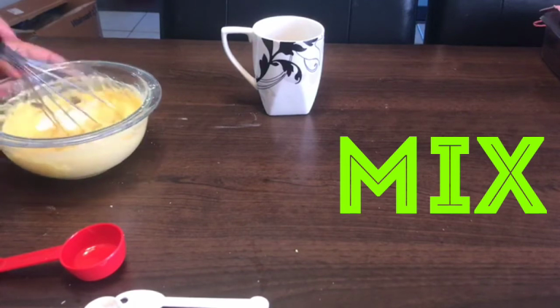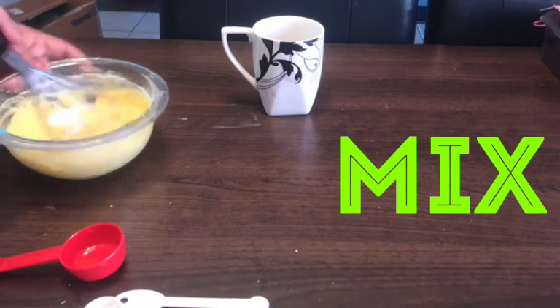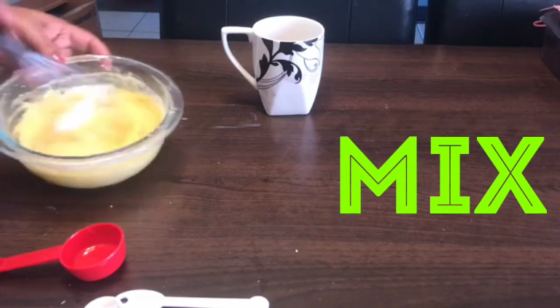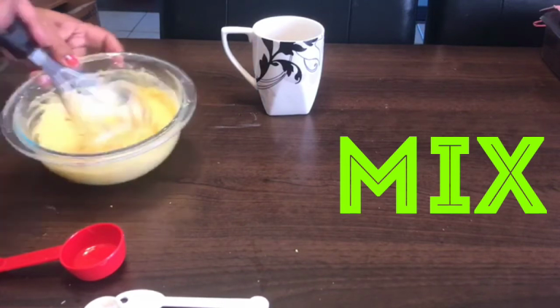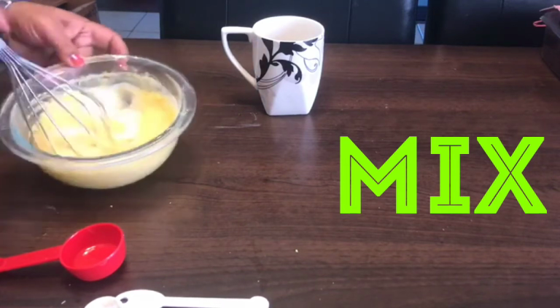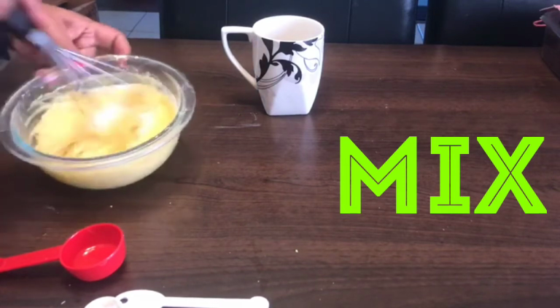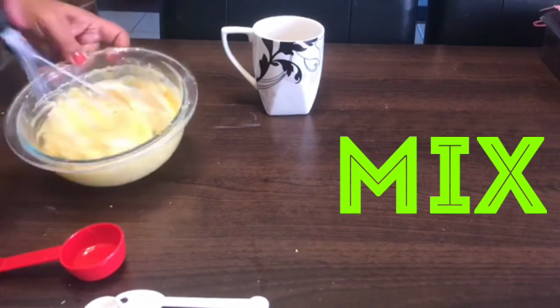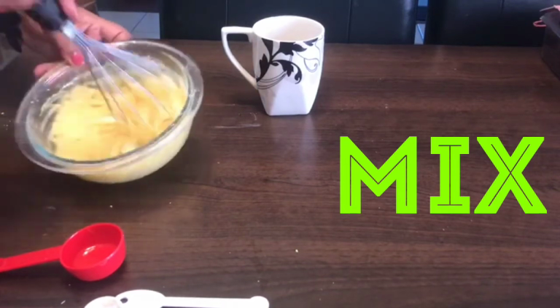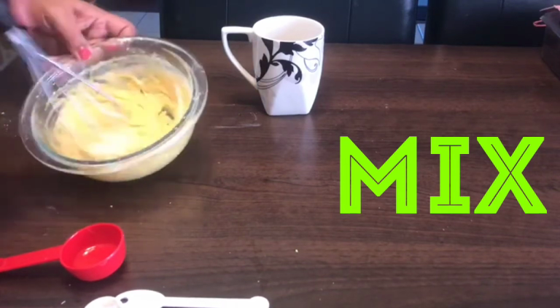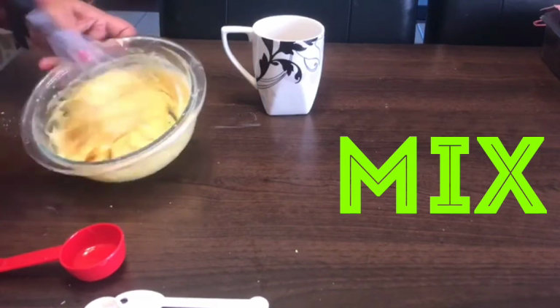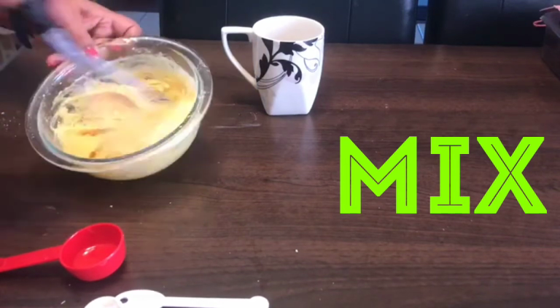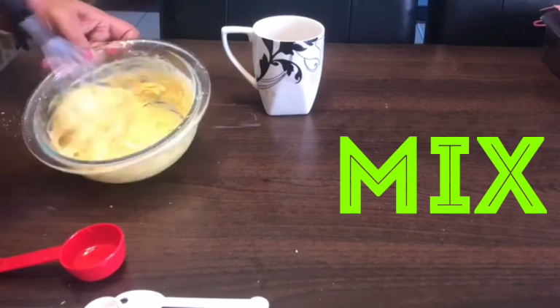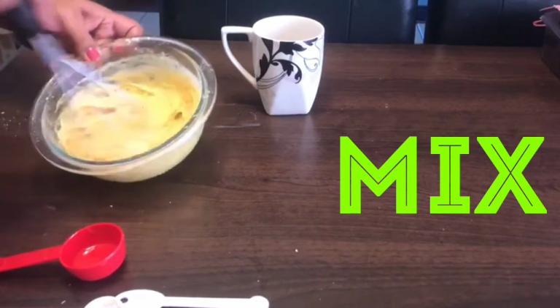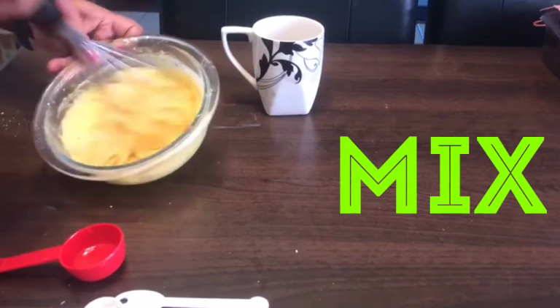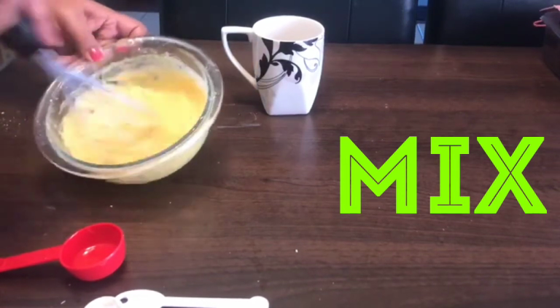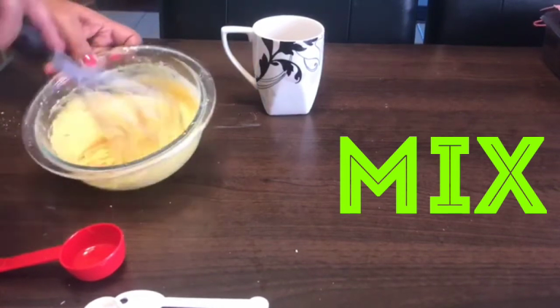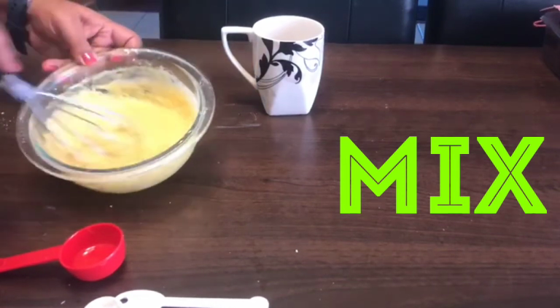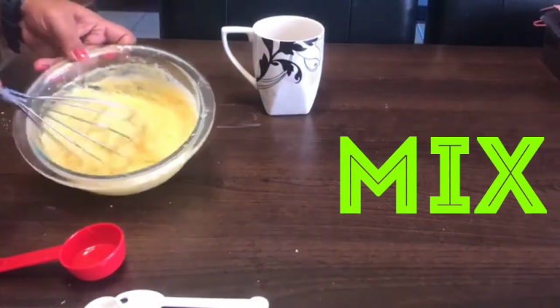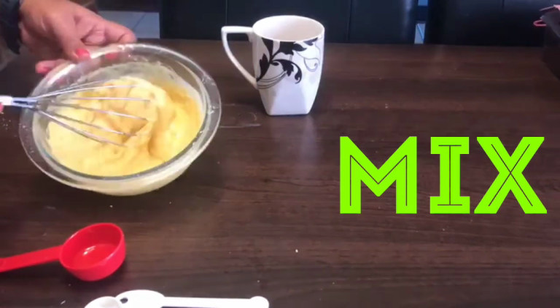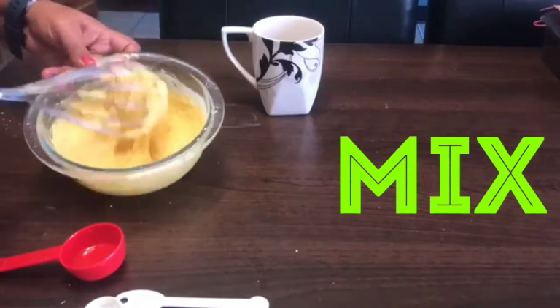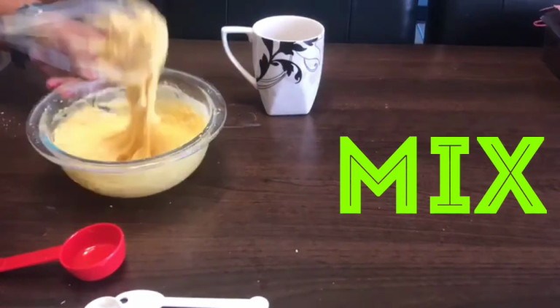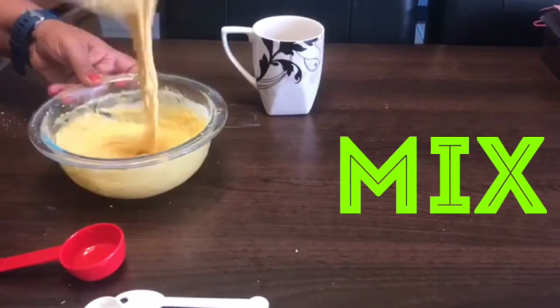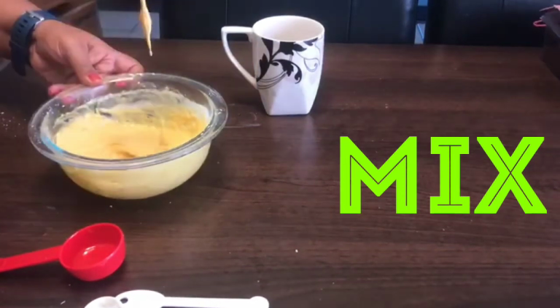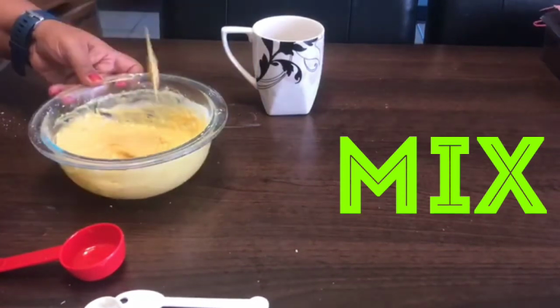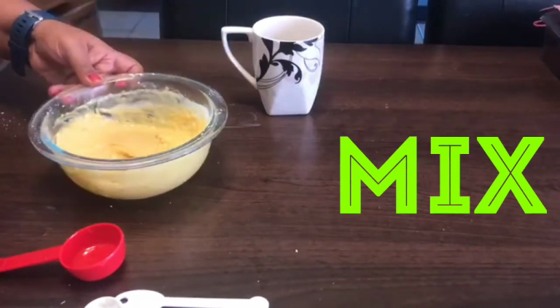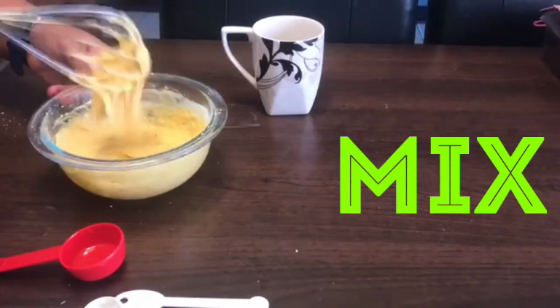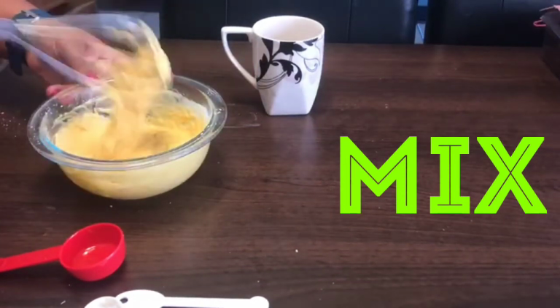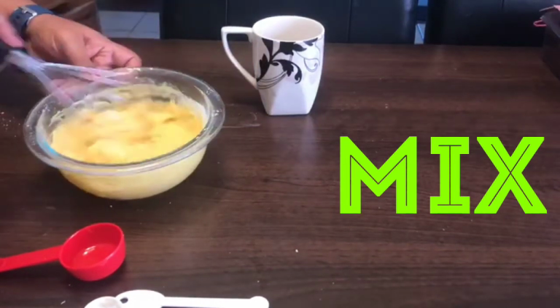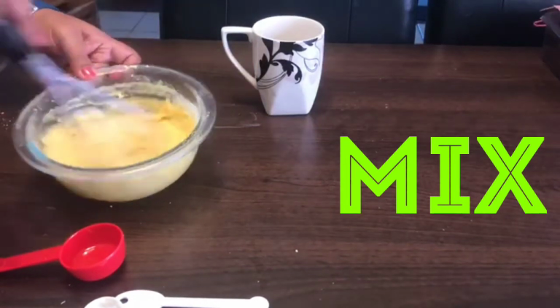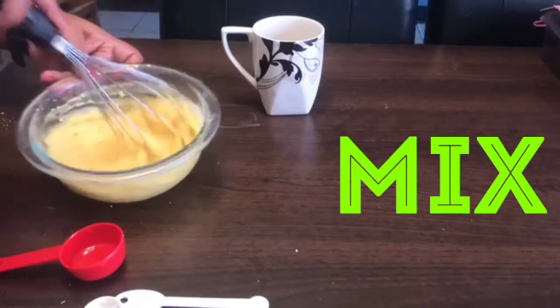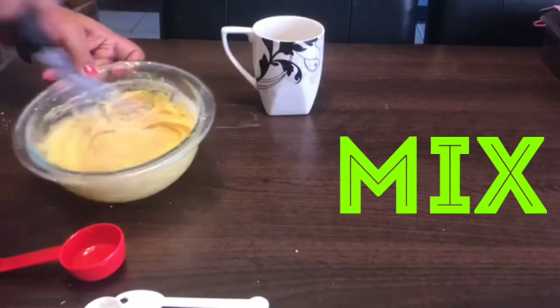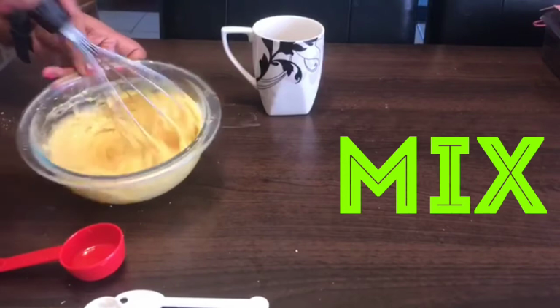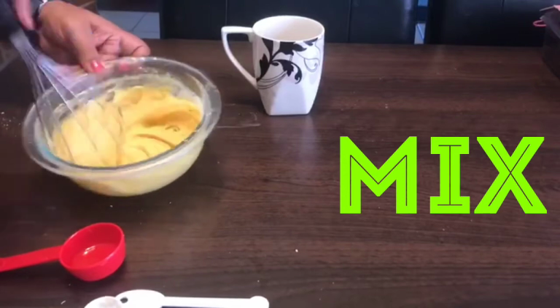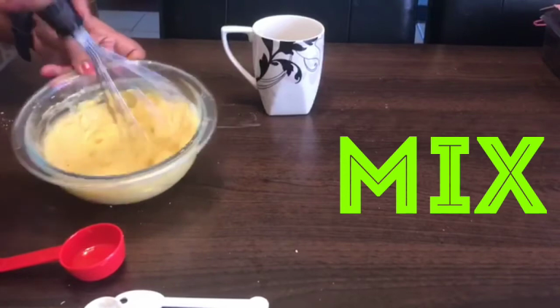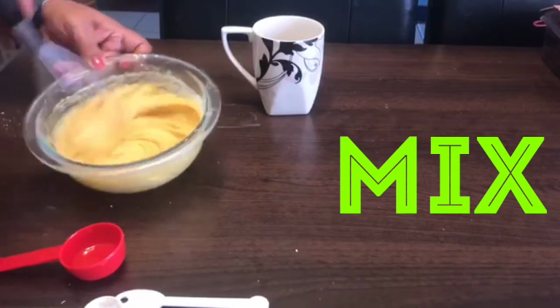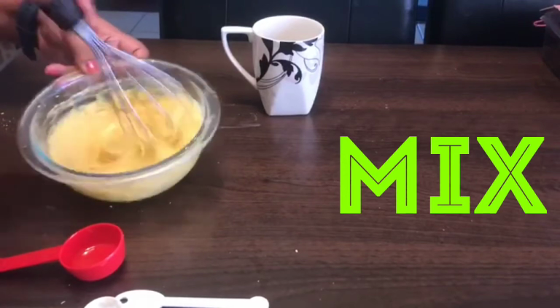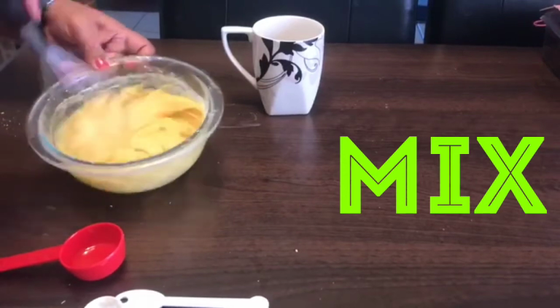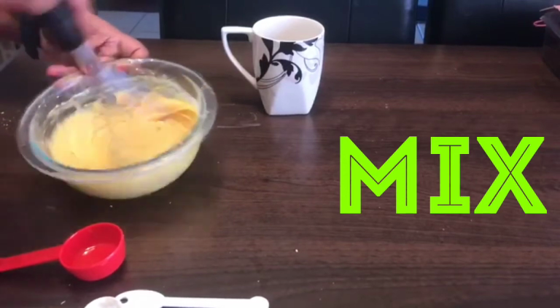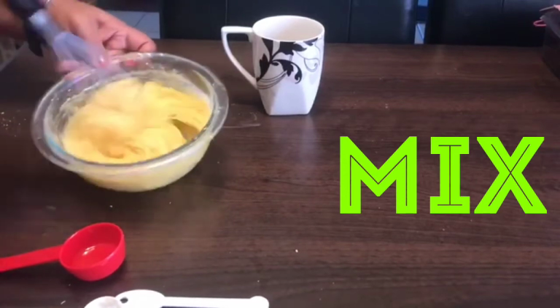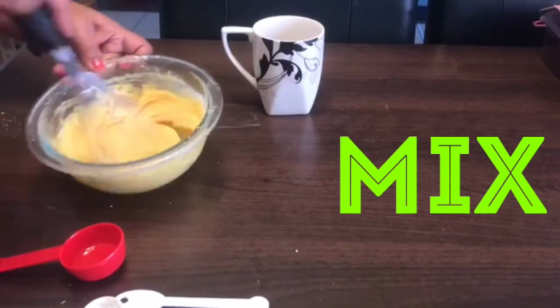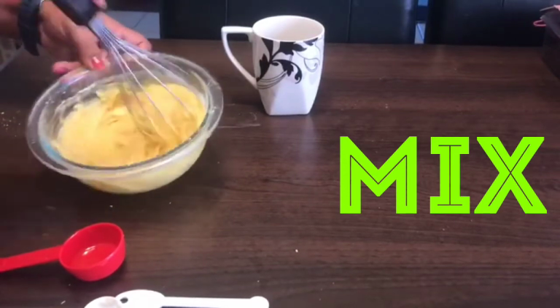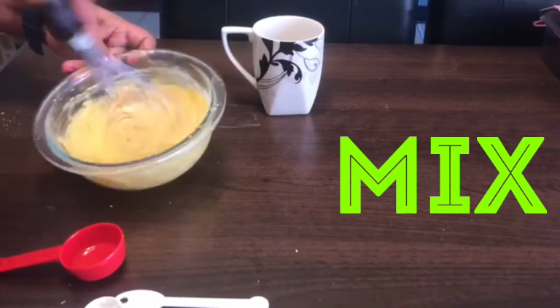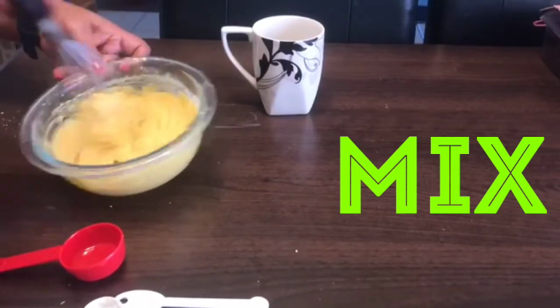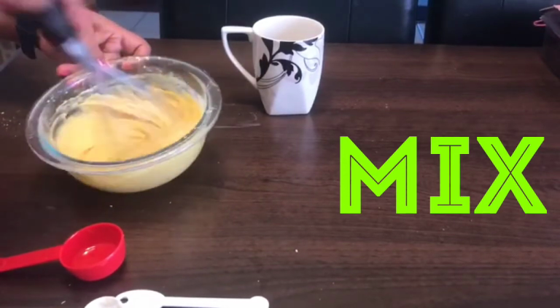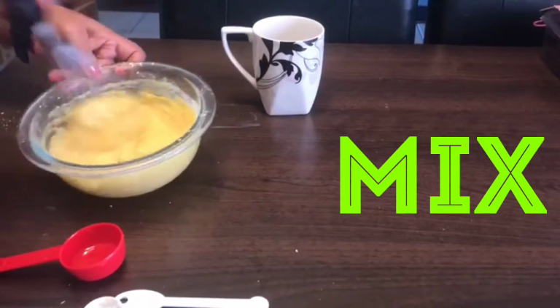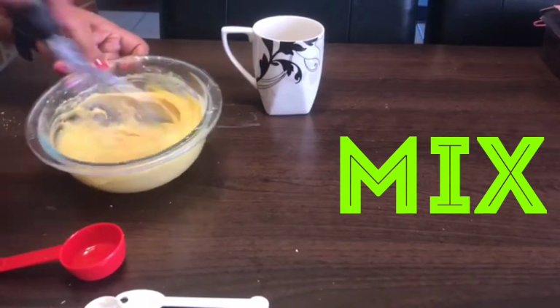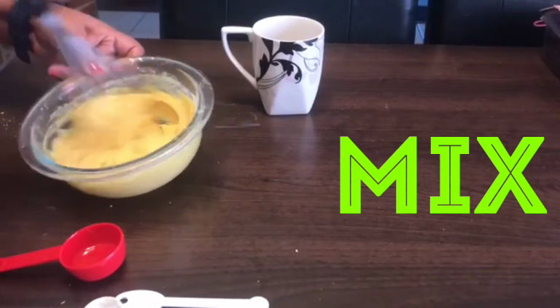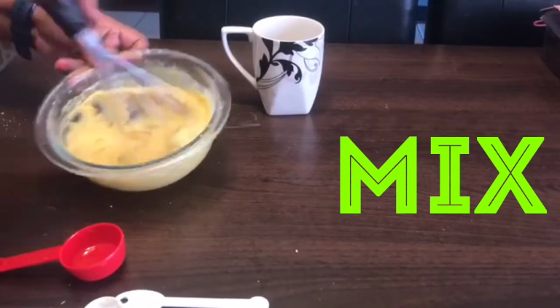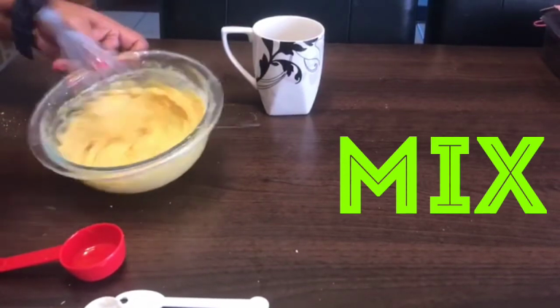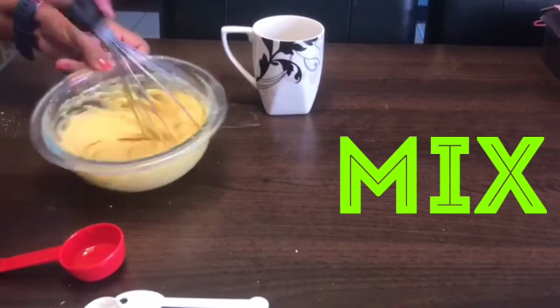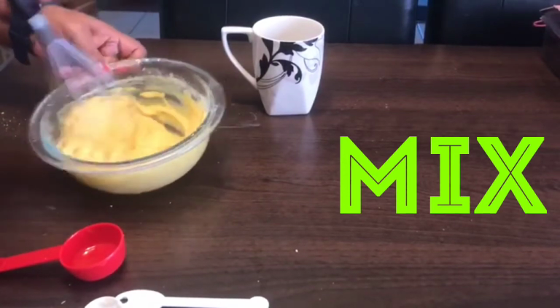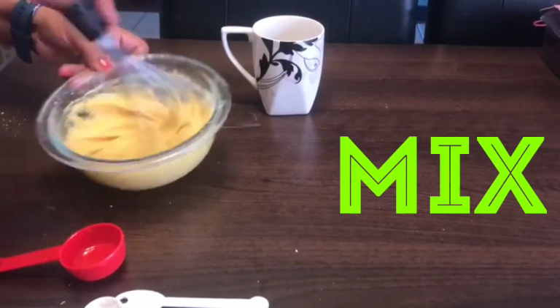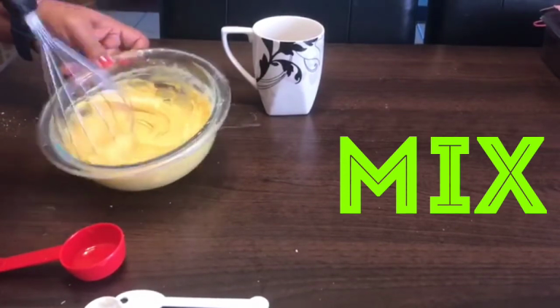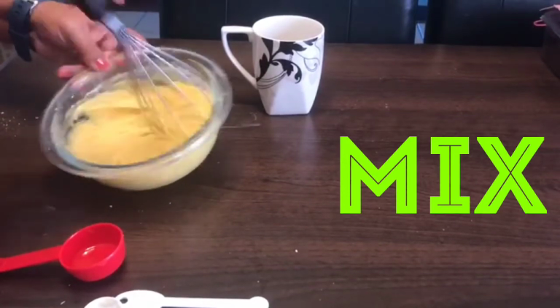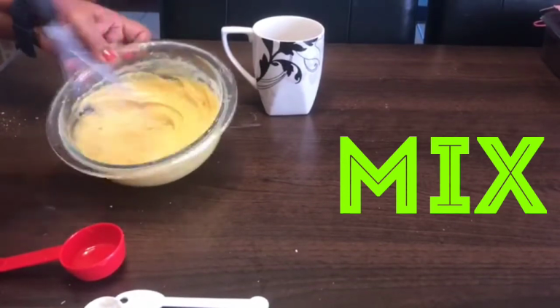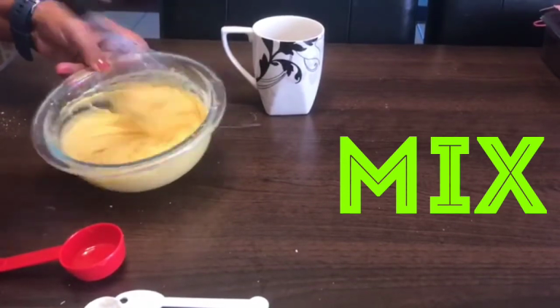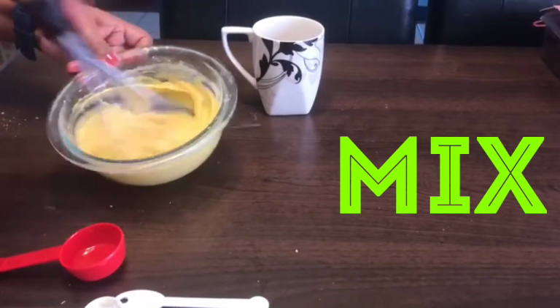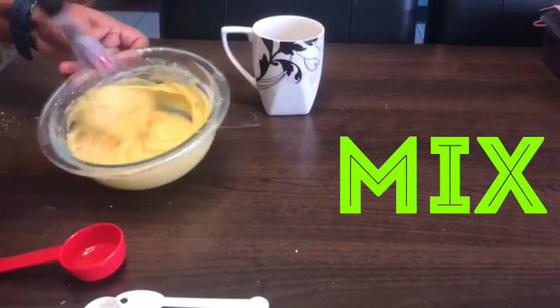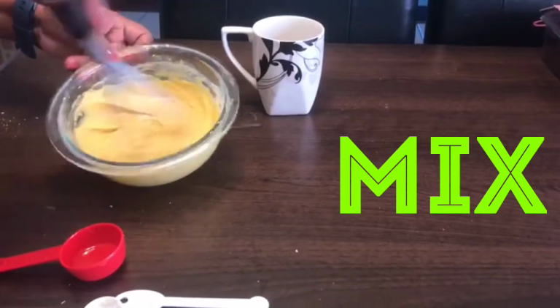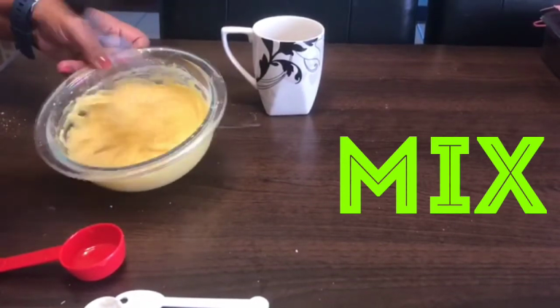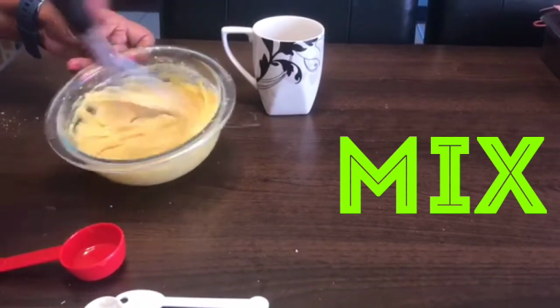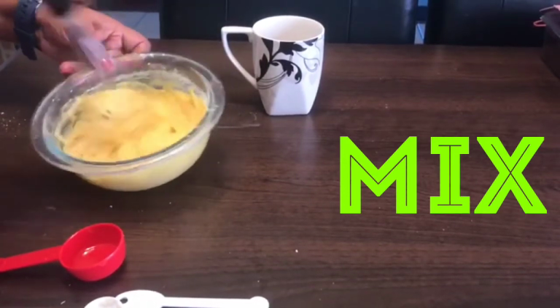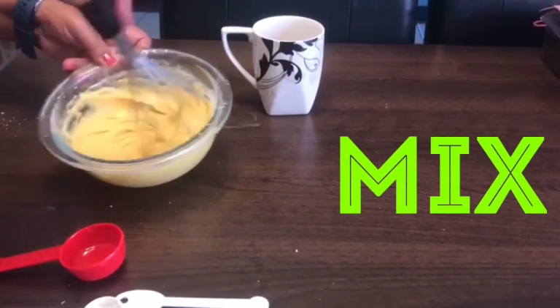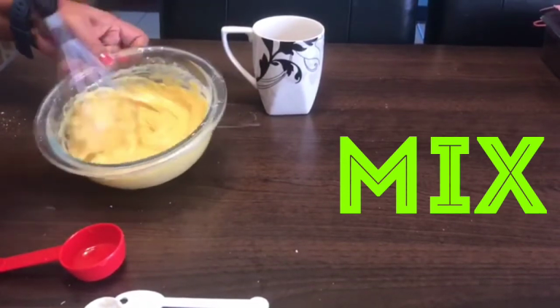Now we have to whisk it. See, the consistency will be like this — whisk it properly so that it mixes up properly.